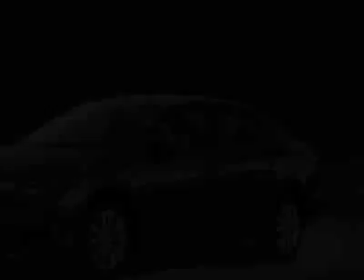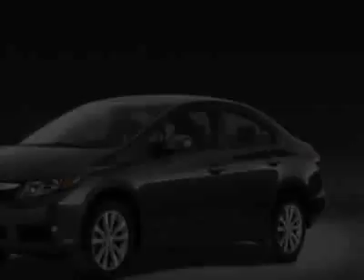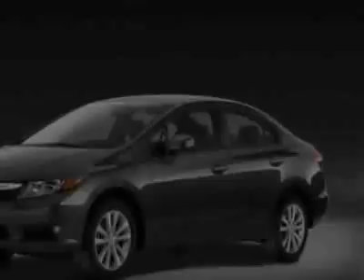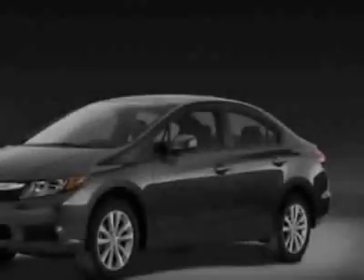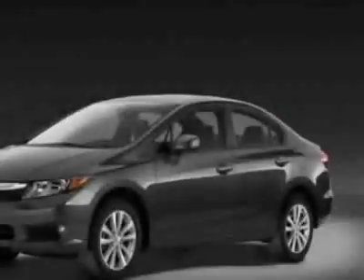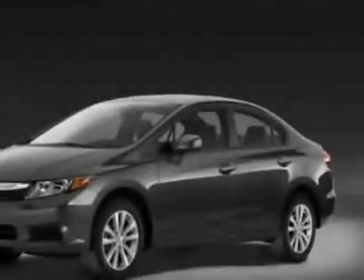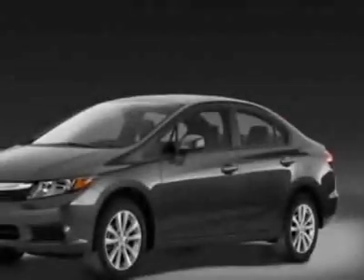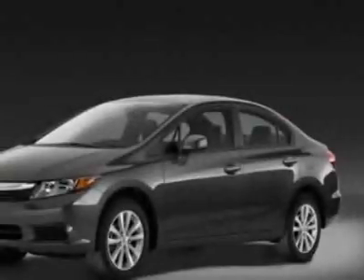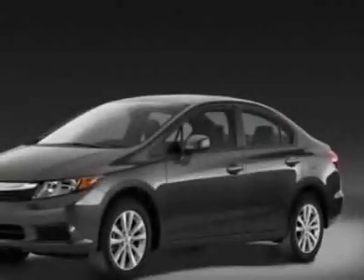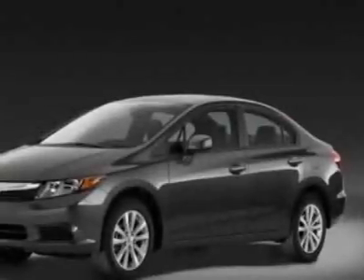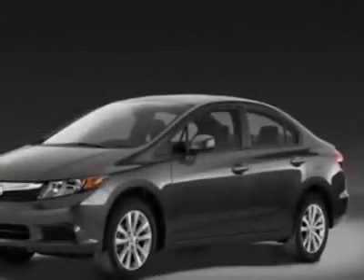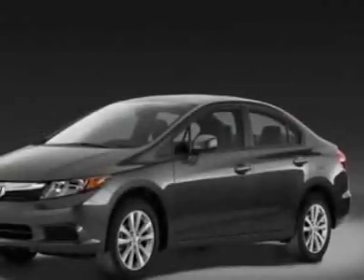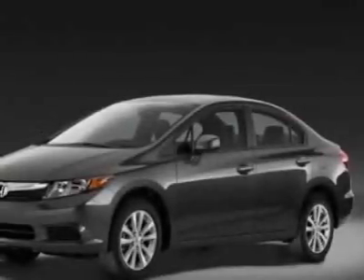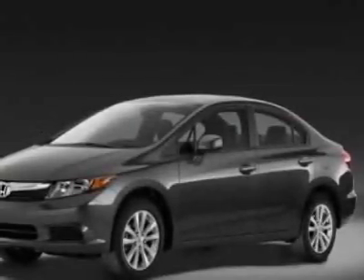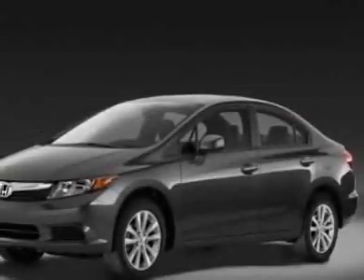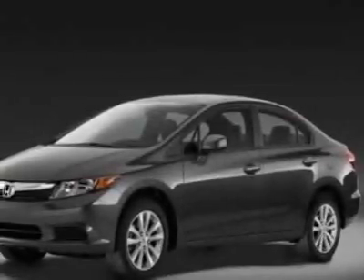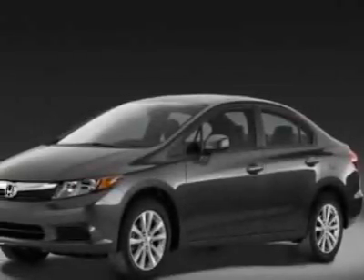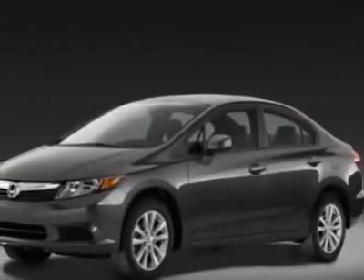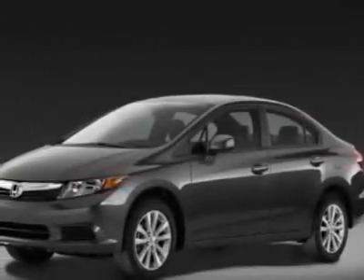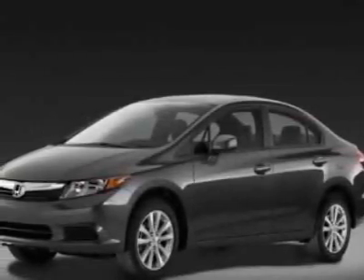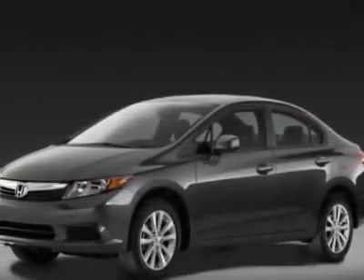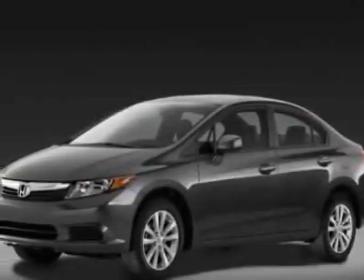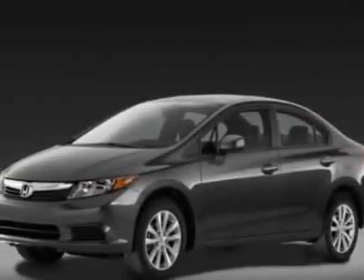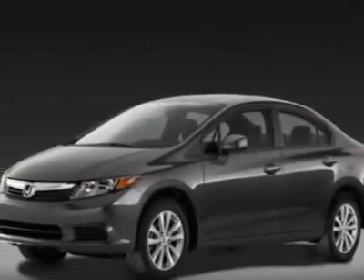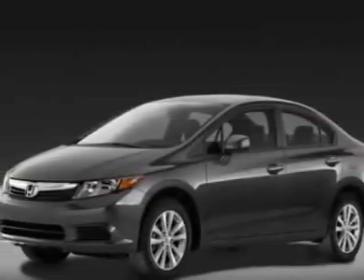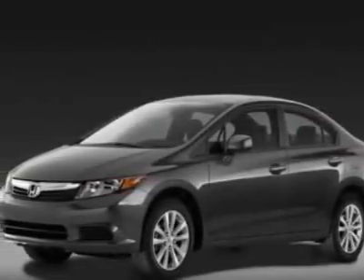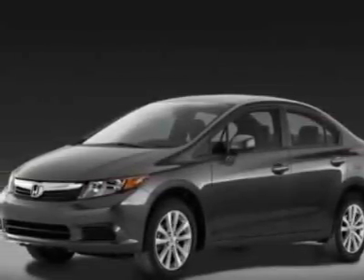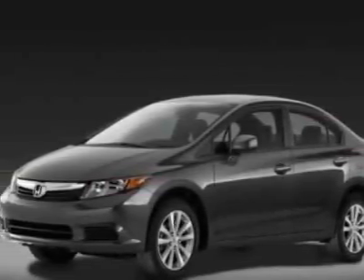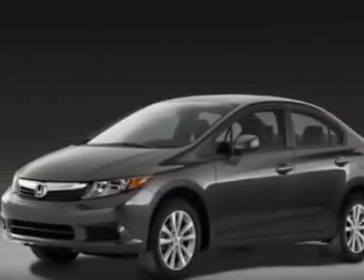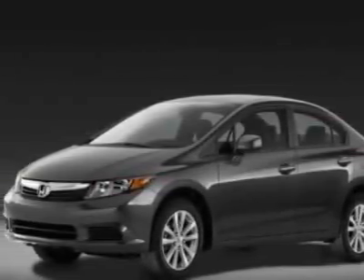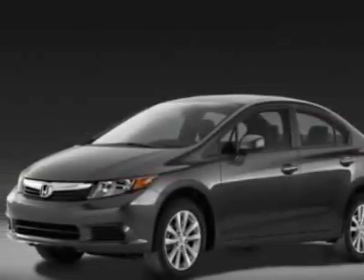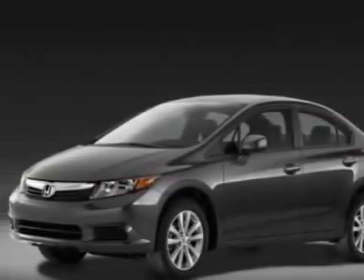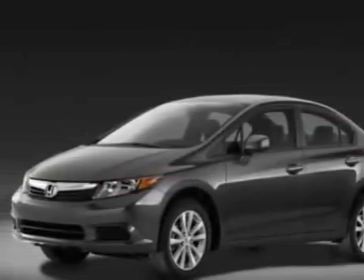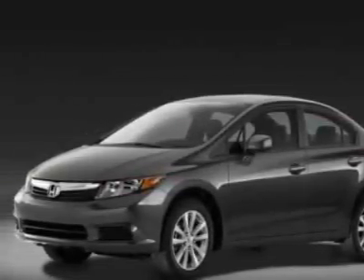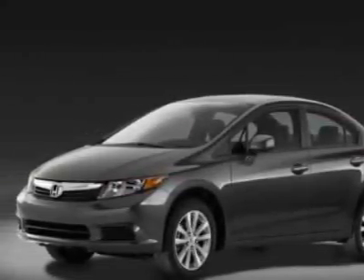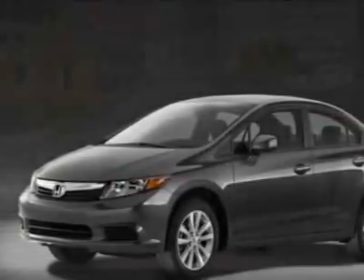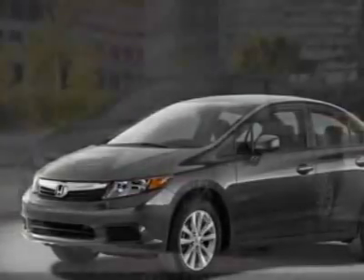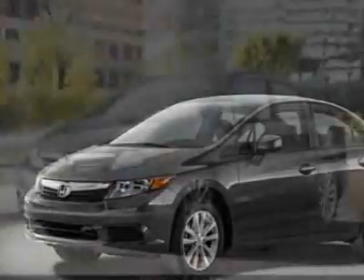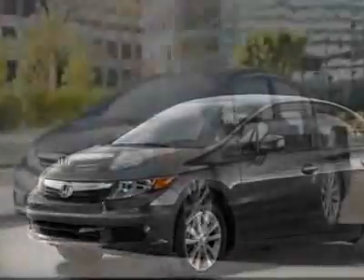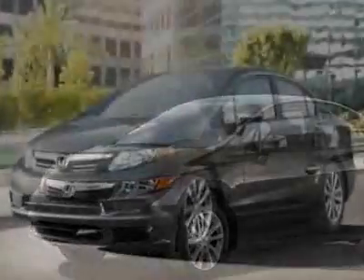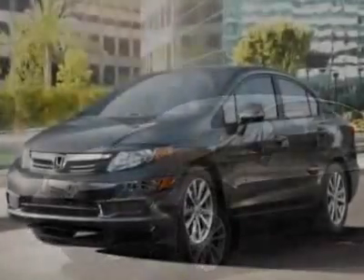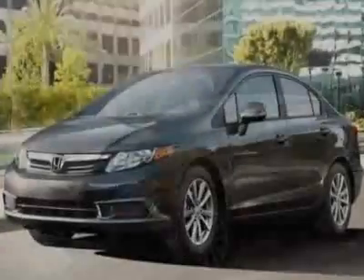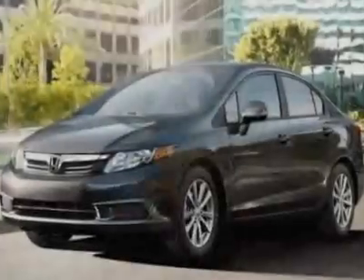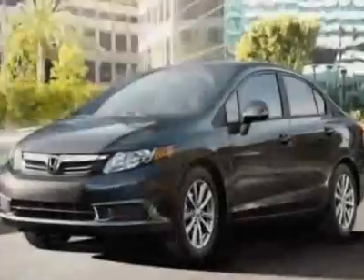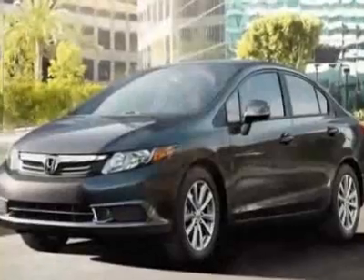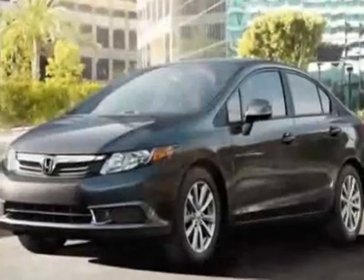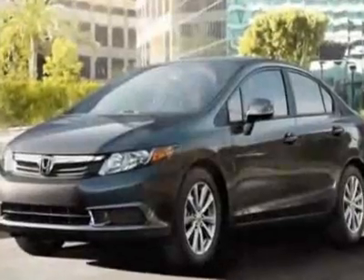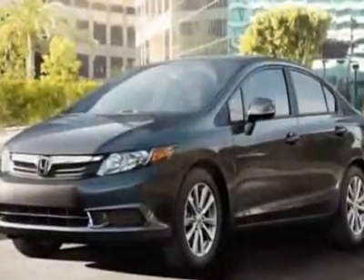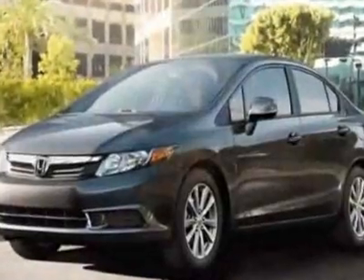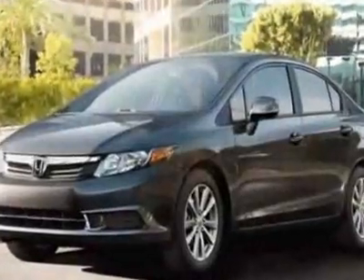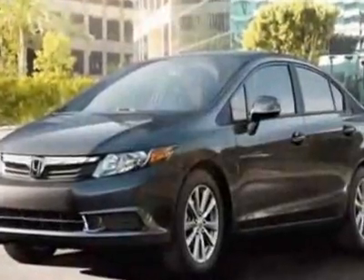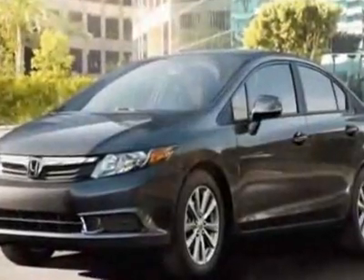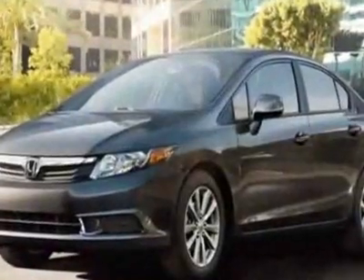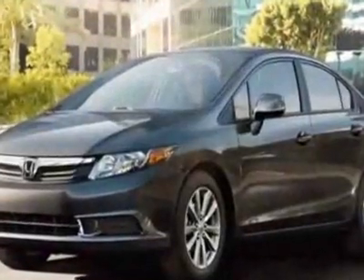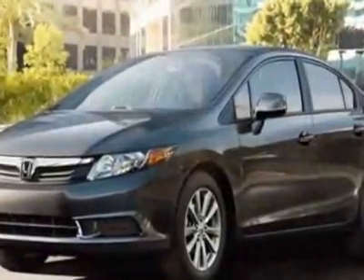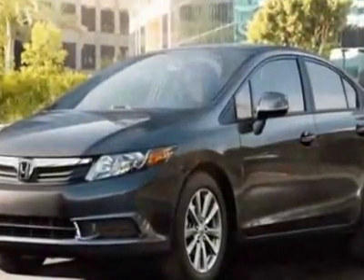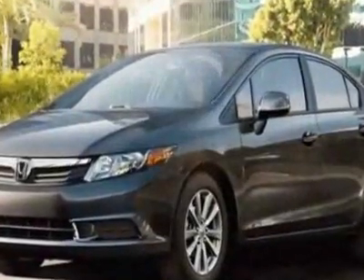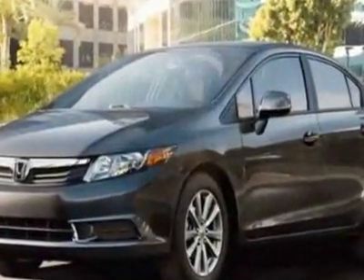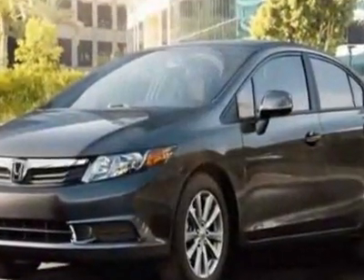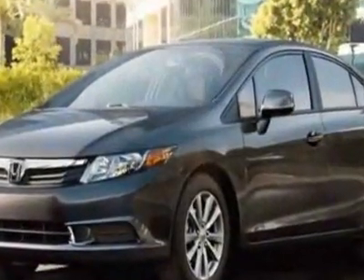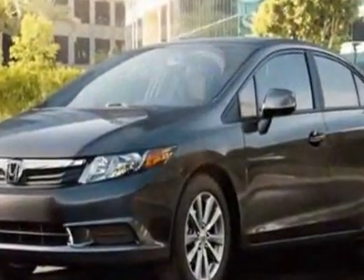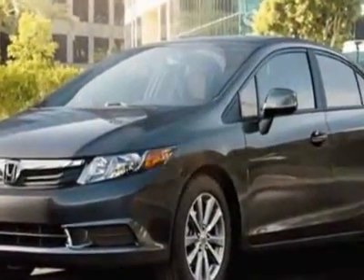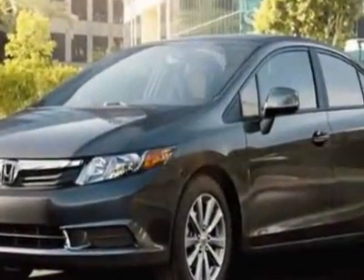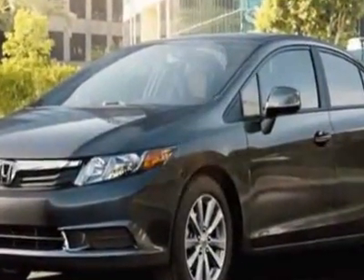Come take a look at this new 2012 Honda Civic. For your protection, this vehicle has a full factory warranty.